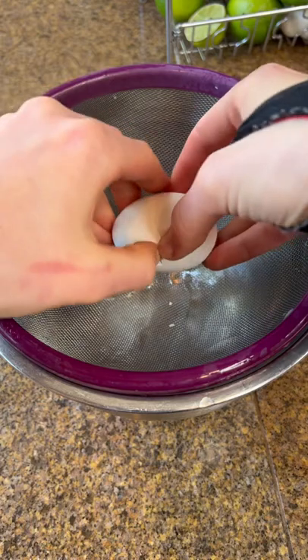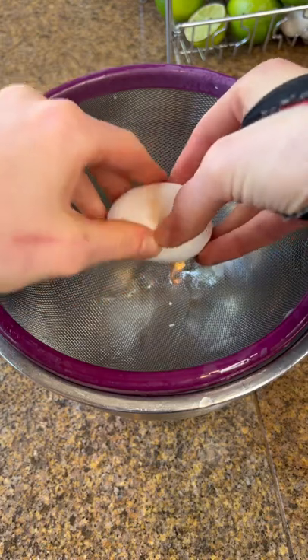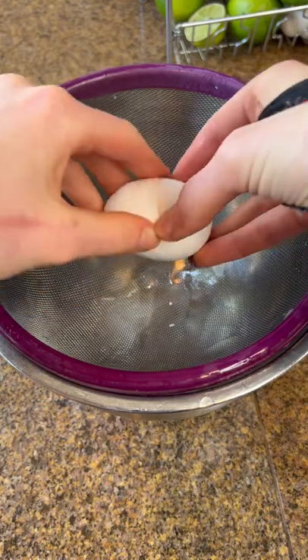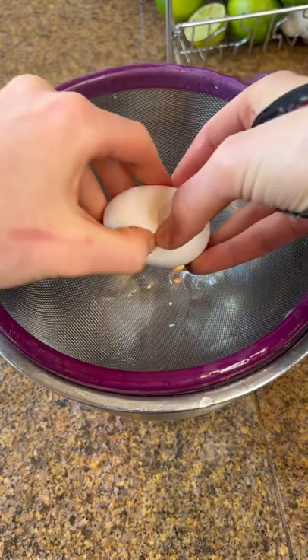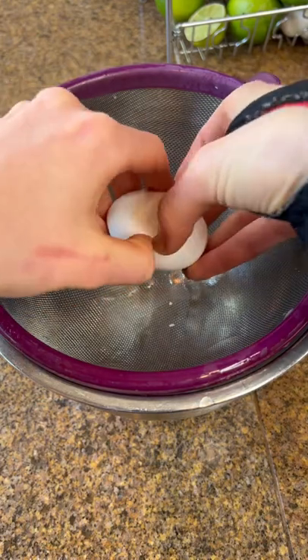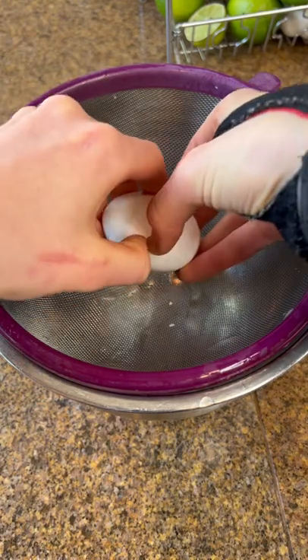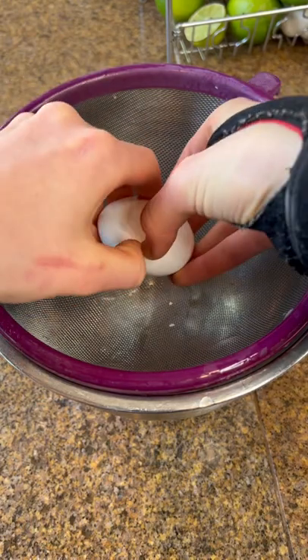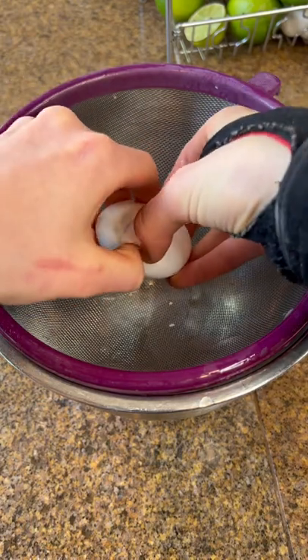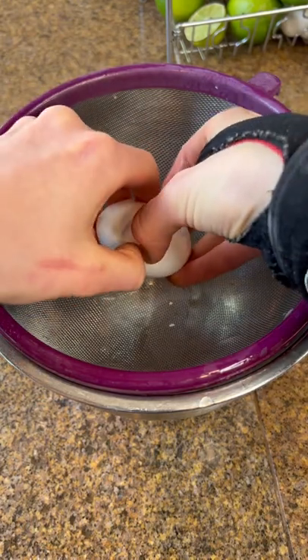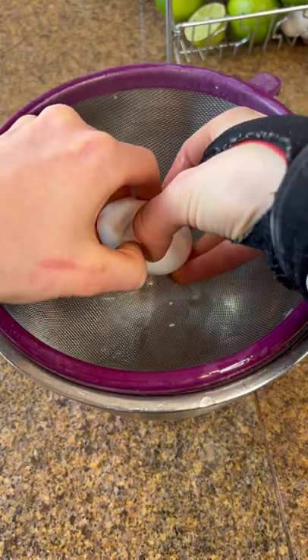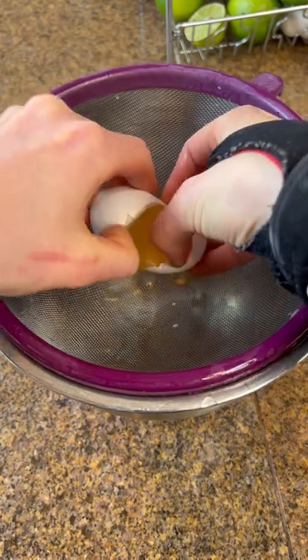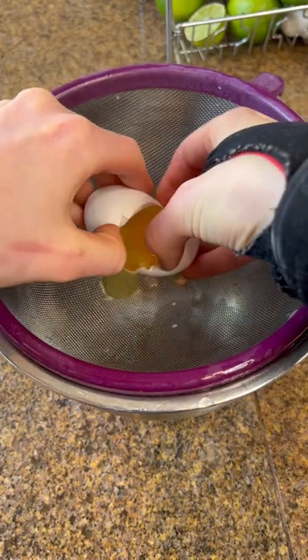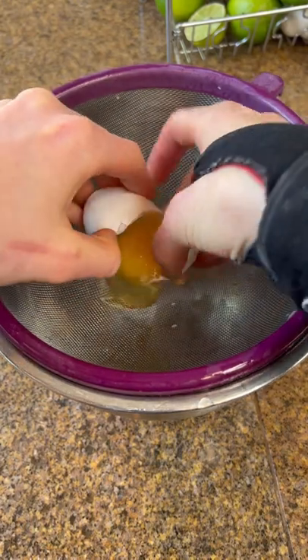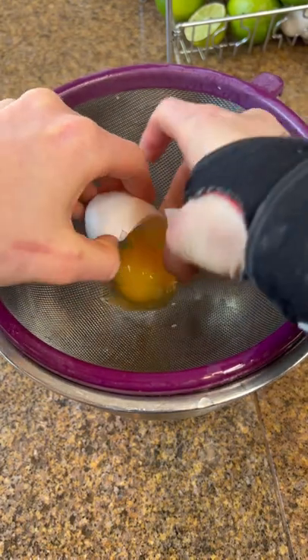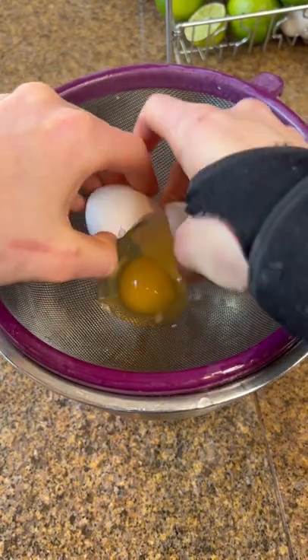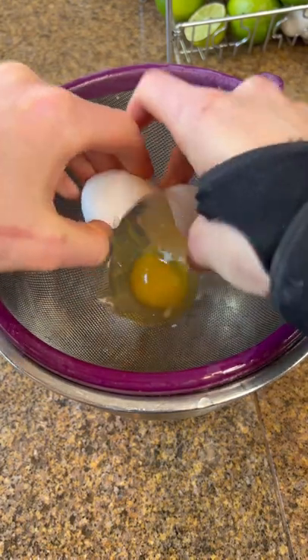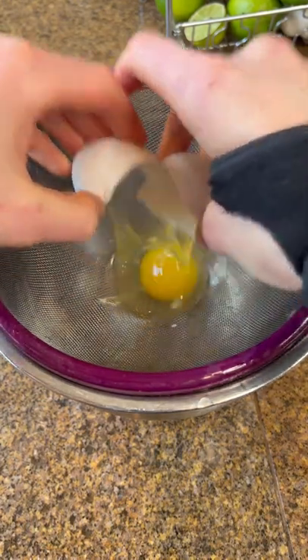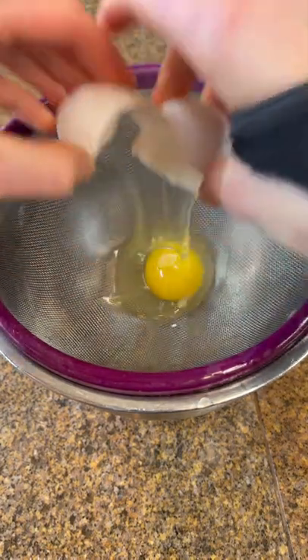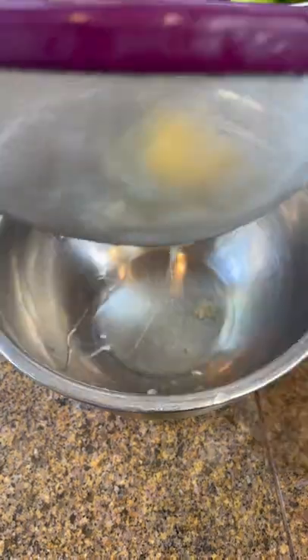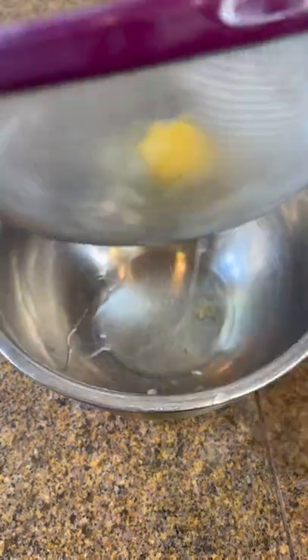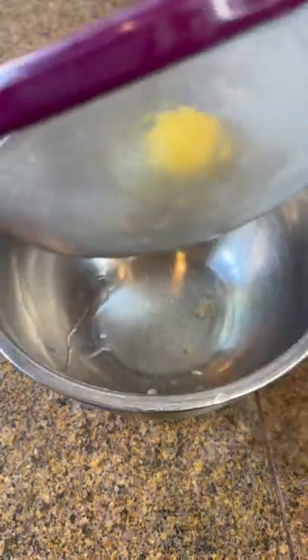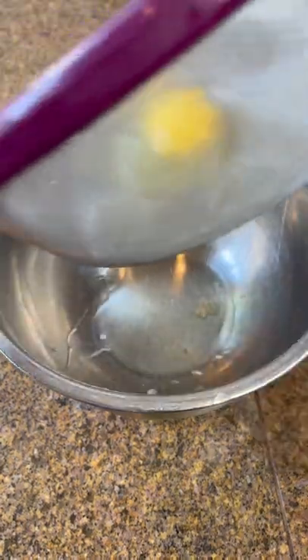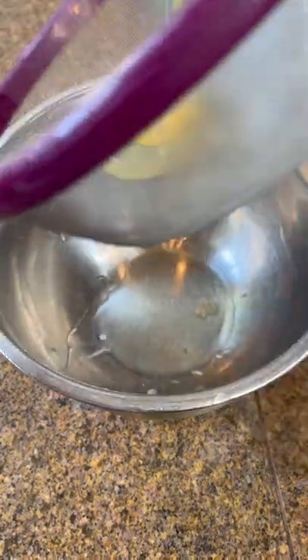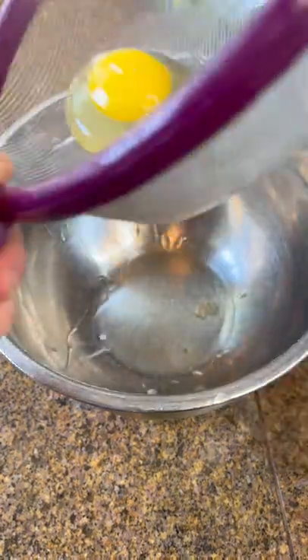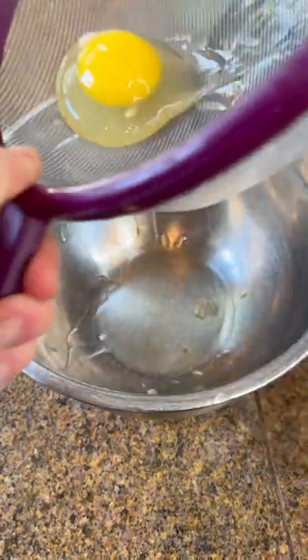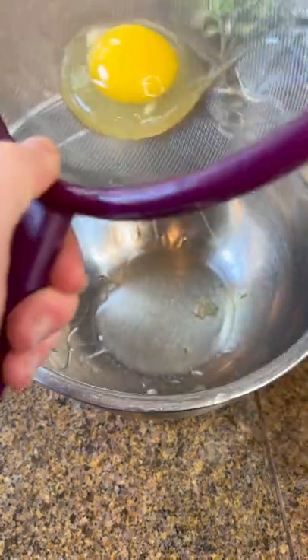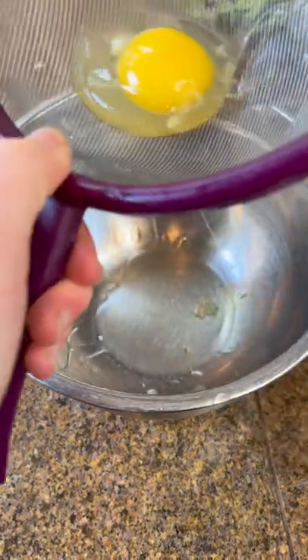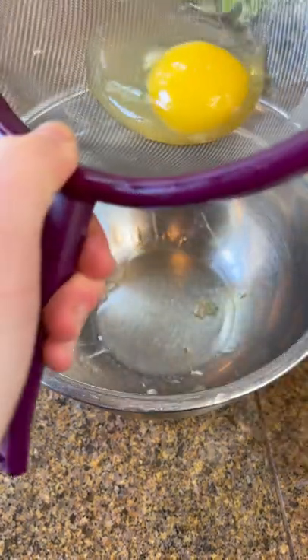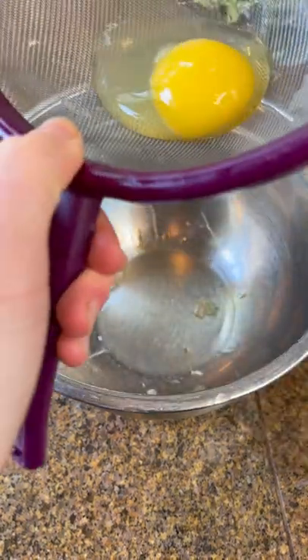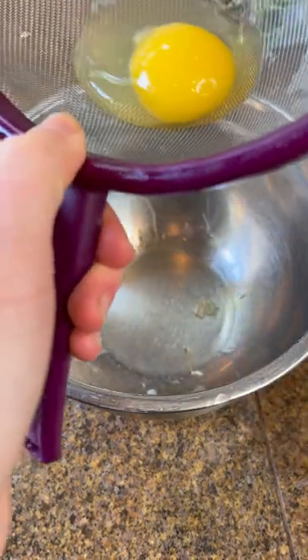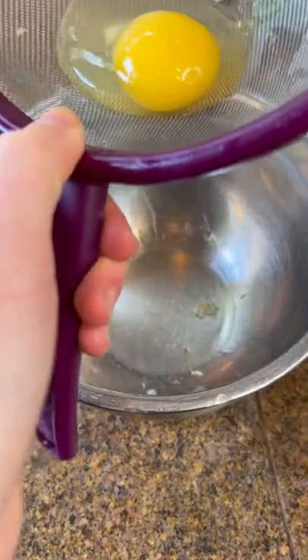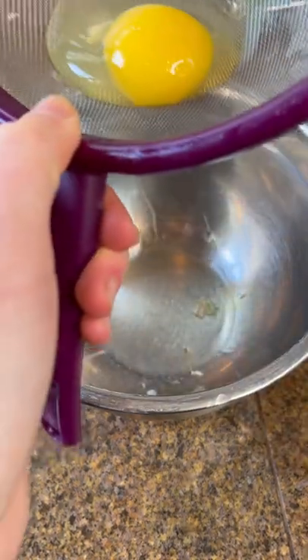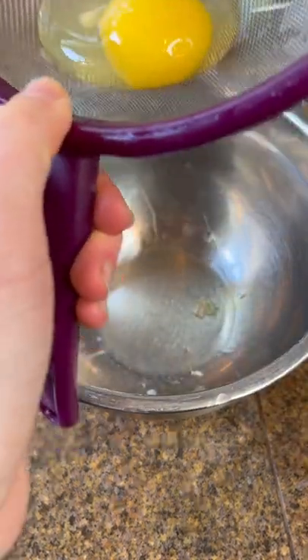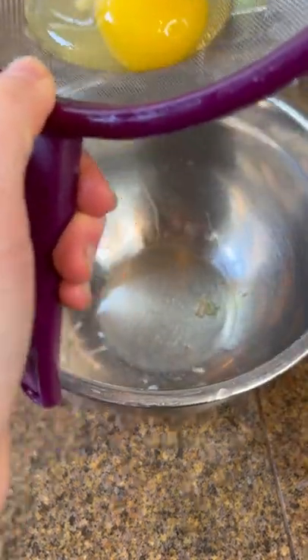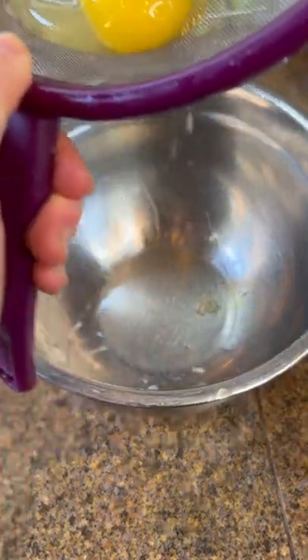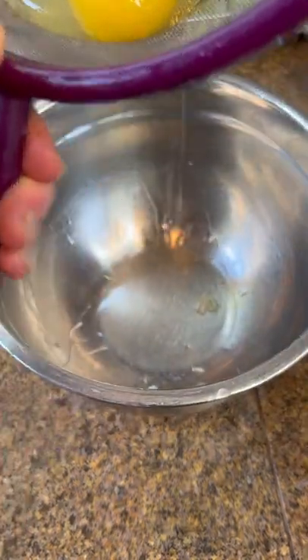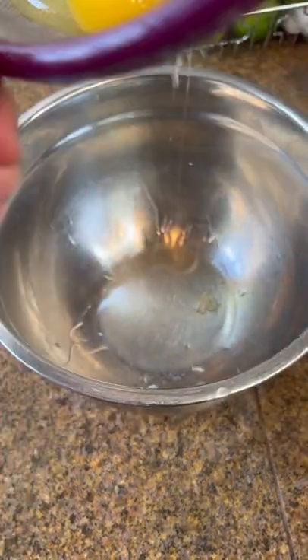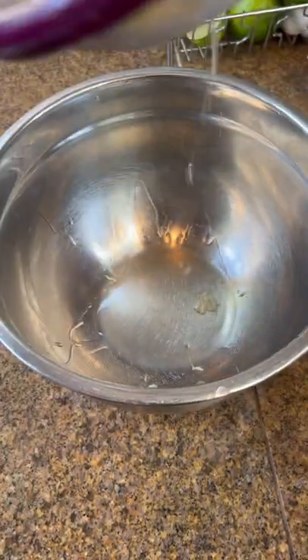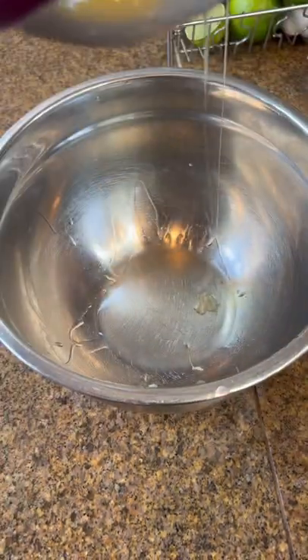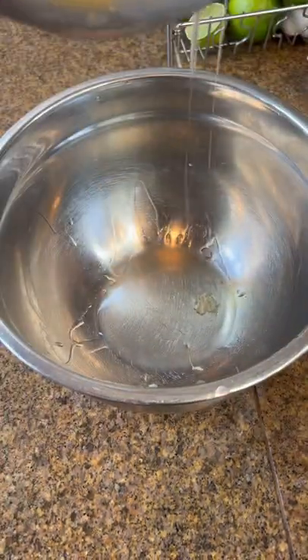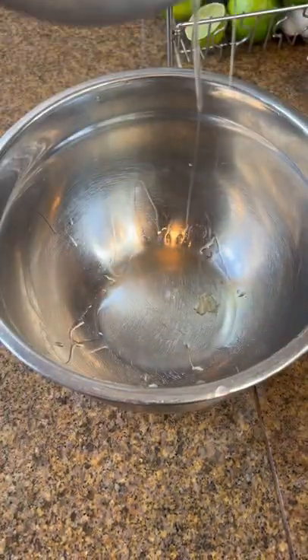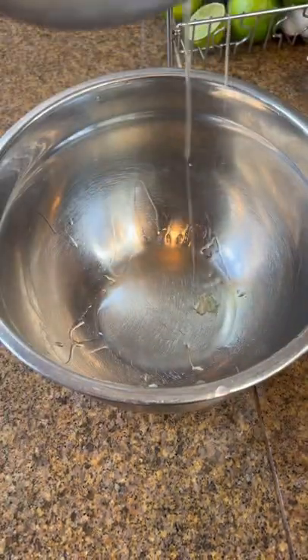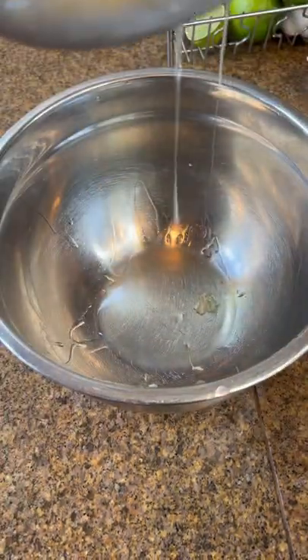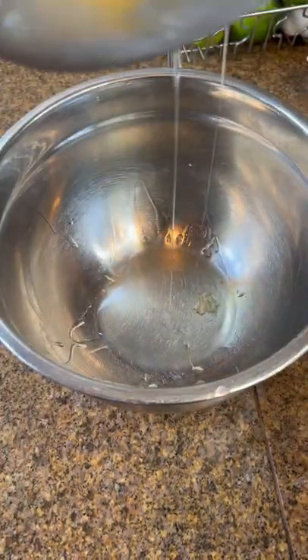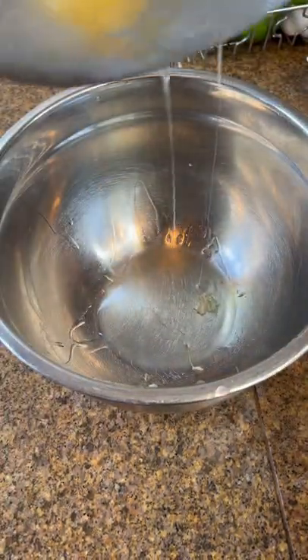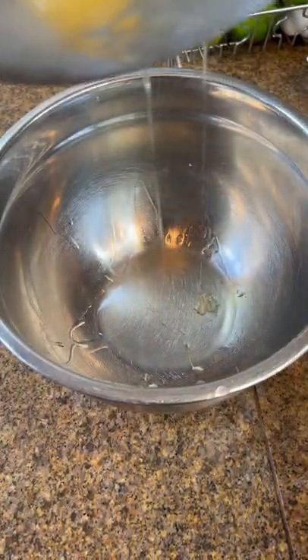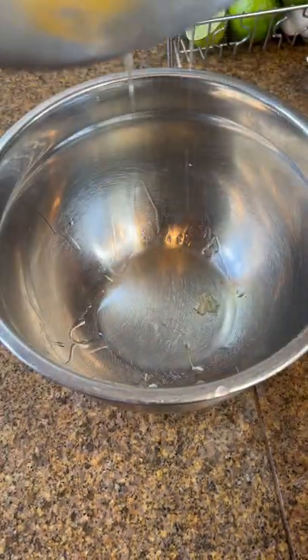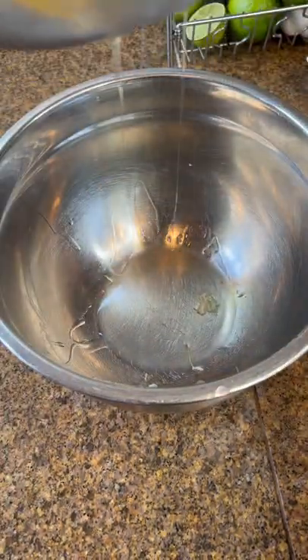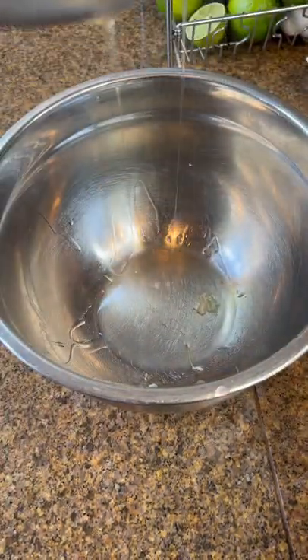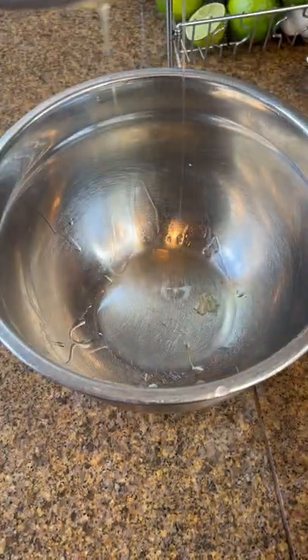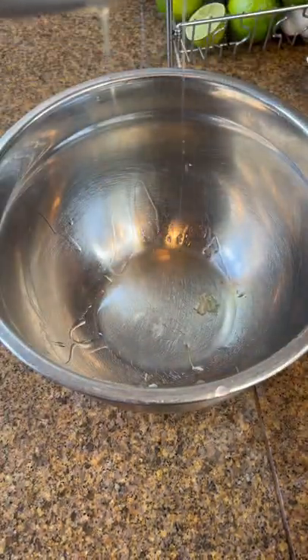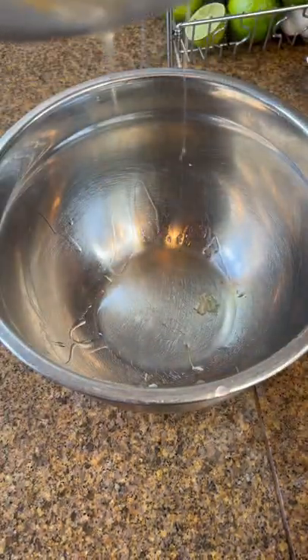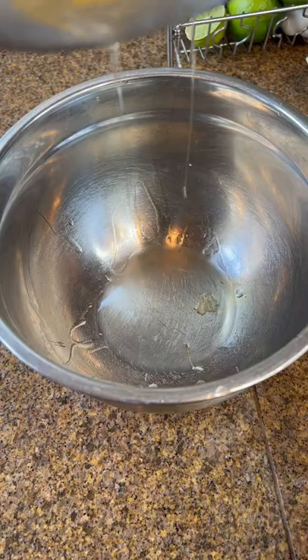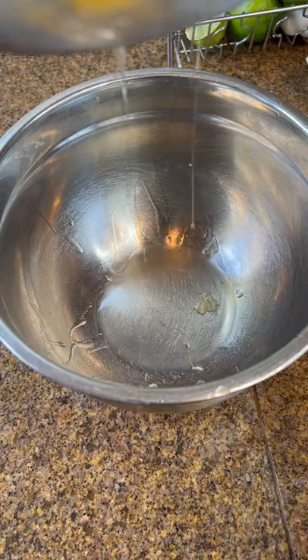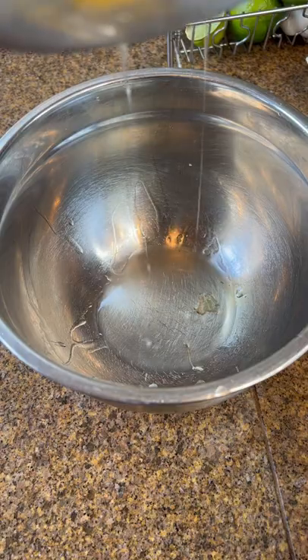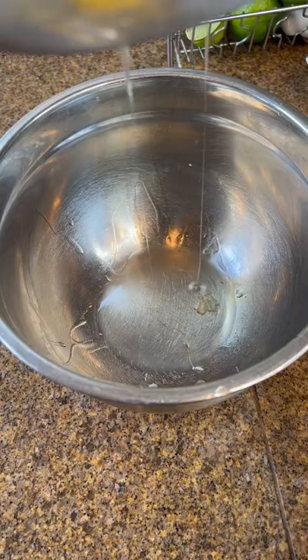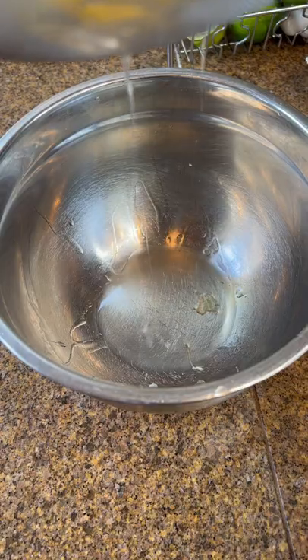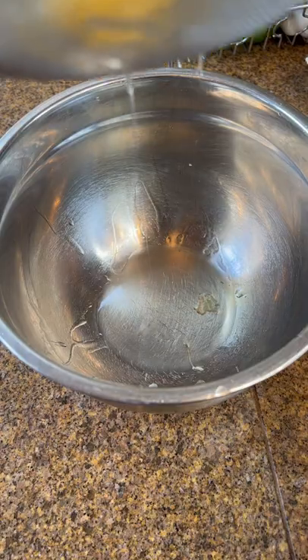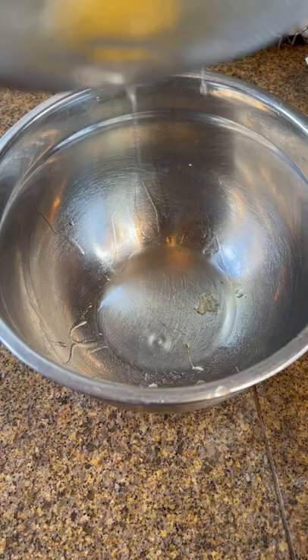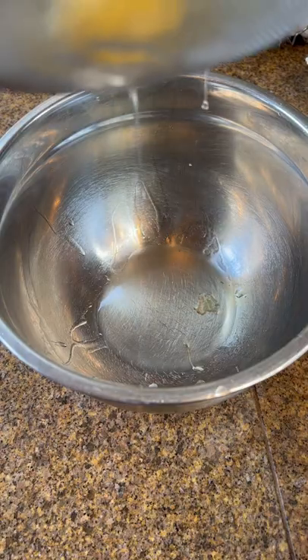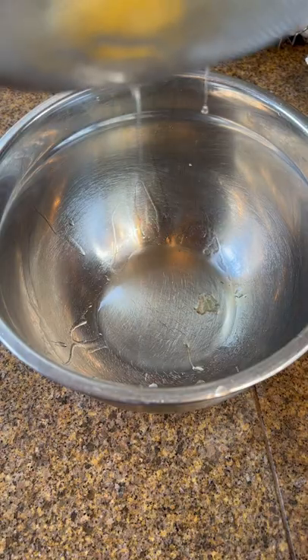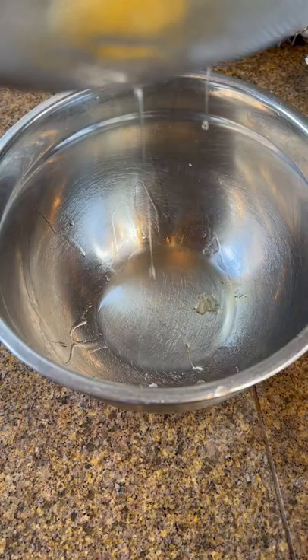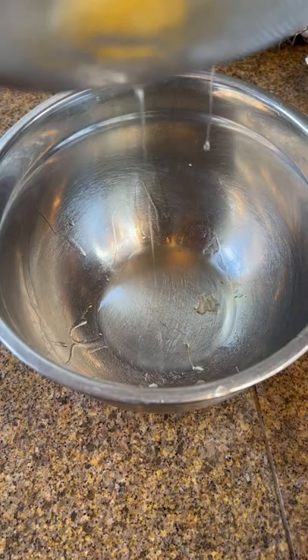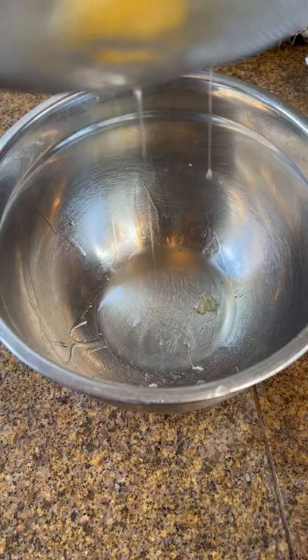Crack it into a fine mesh strainer. This allows the loose whites to go through and the firm to stay, making it more uniform.